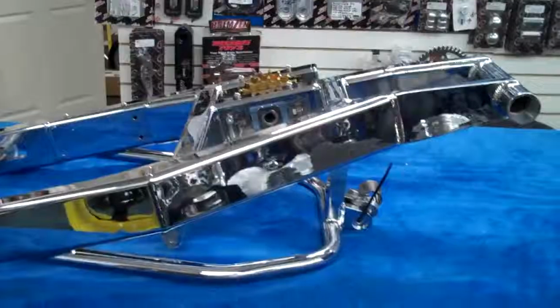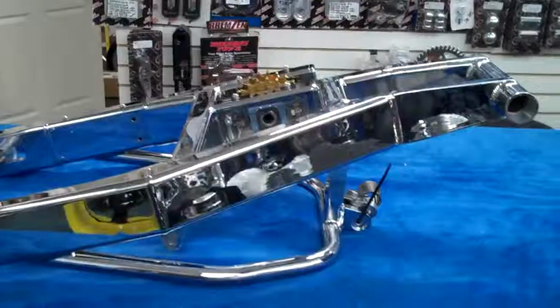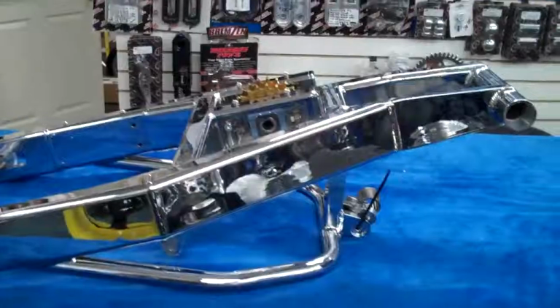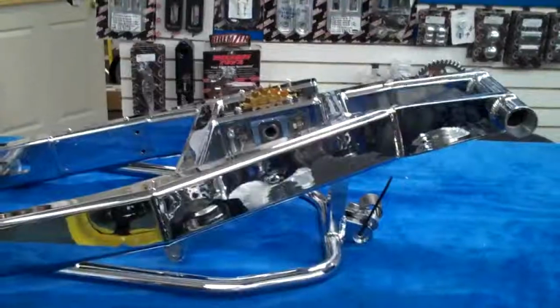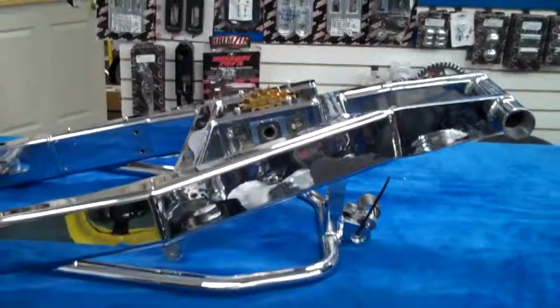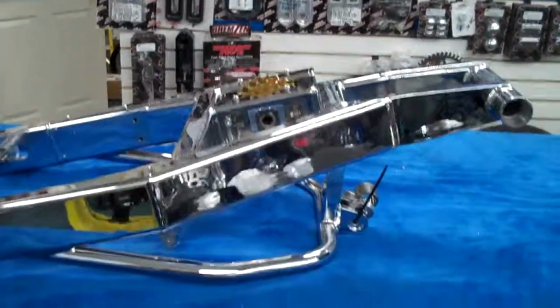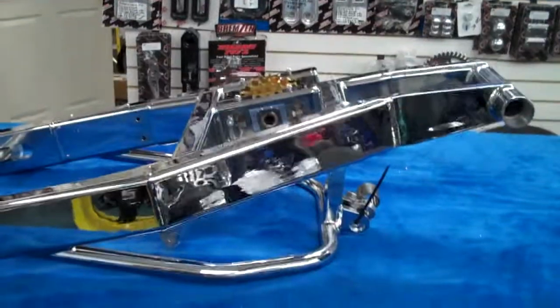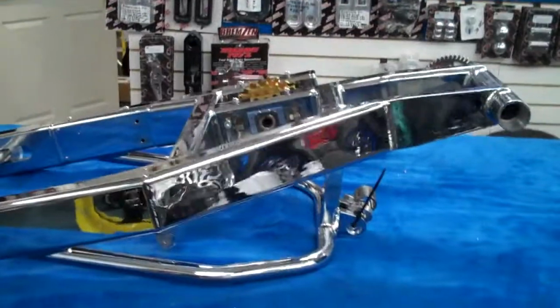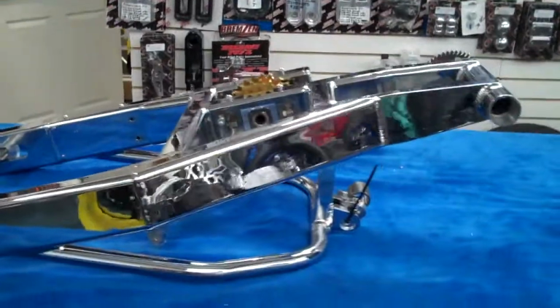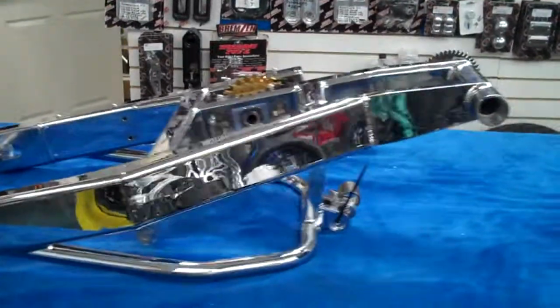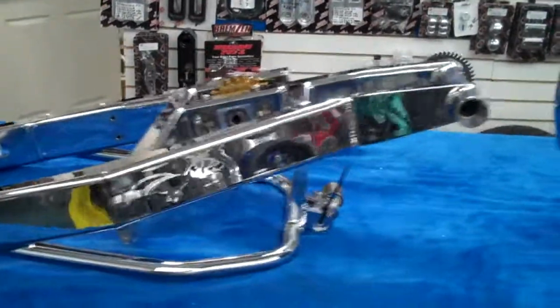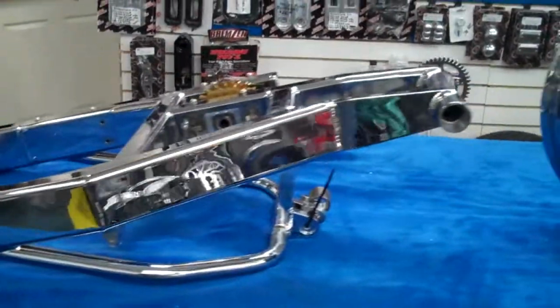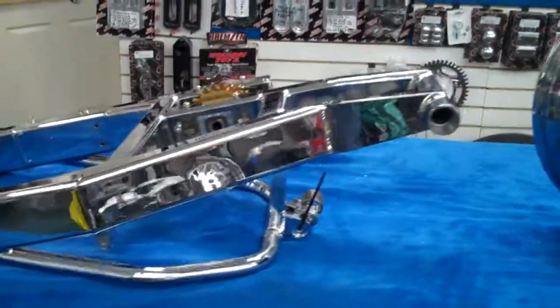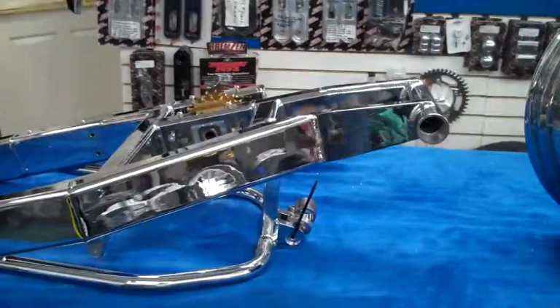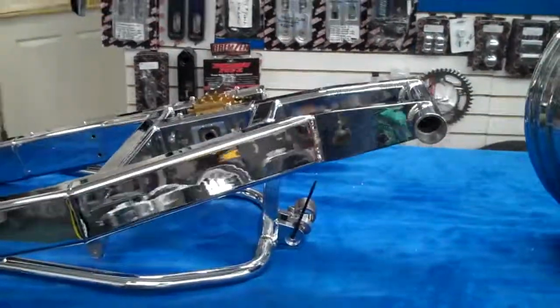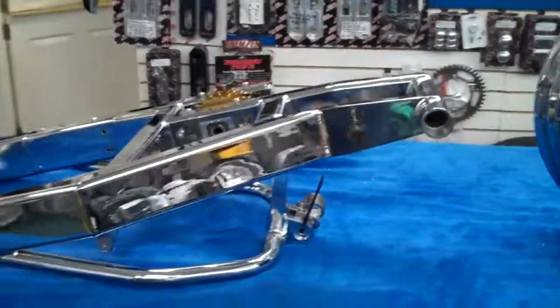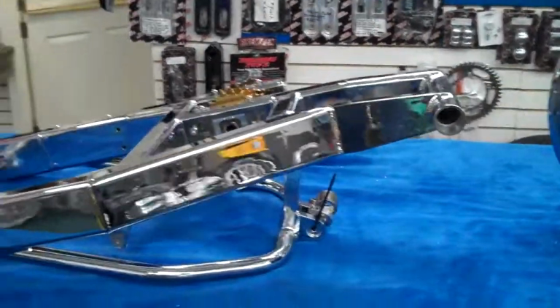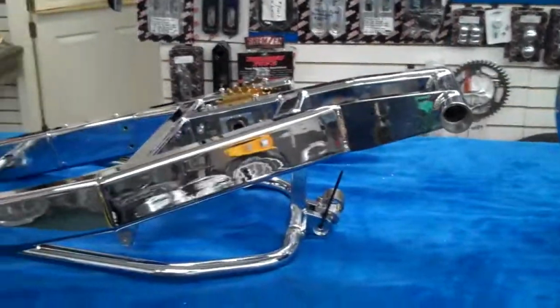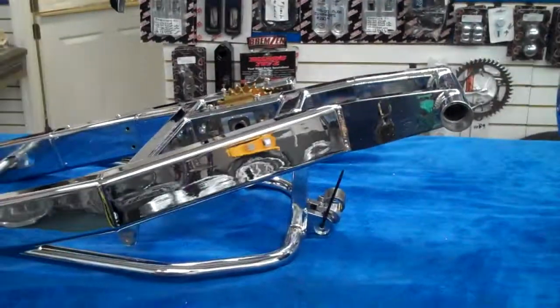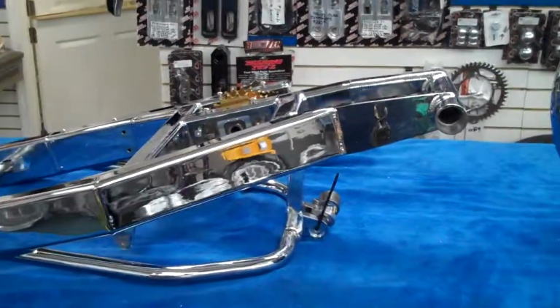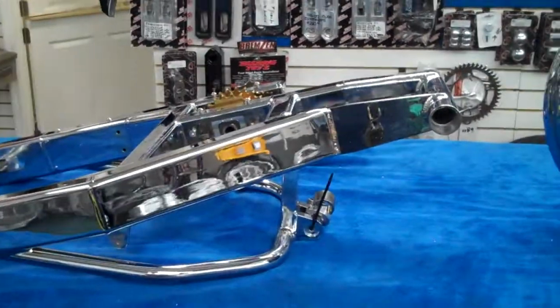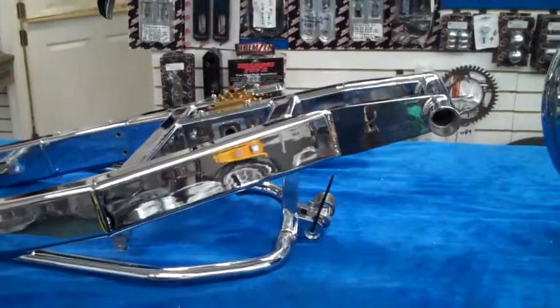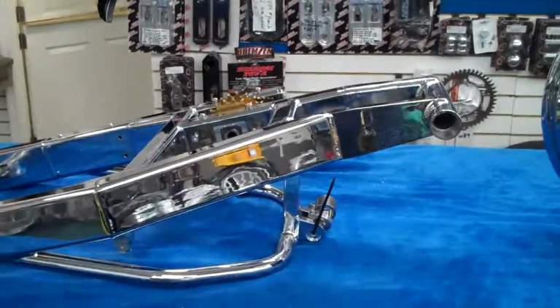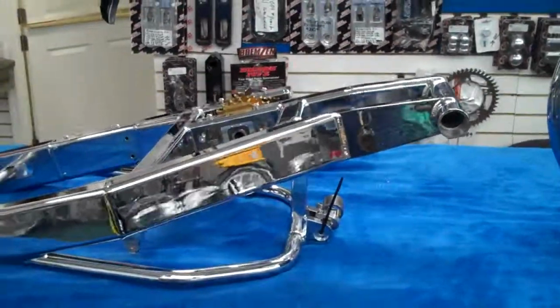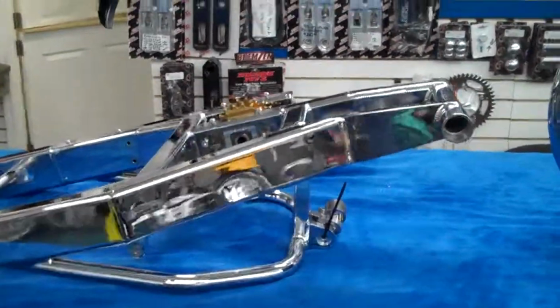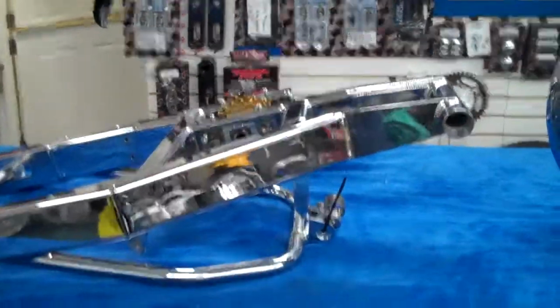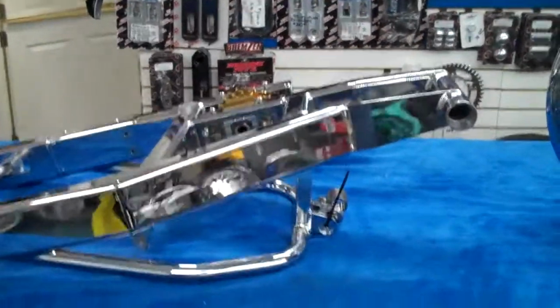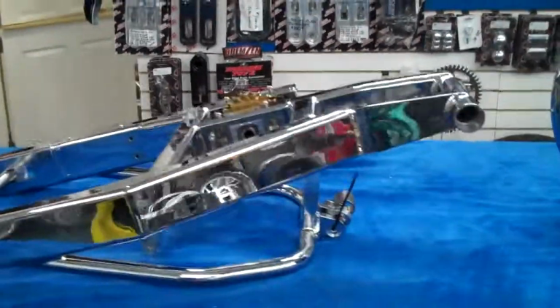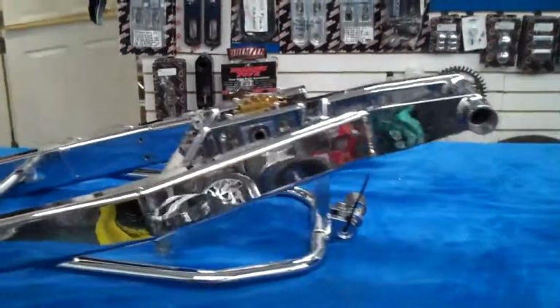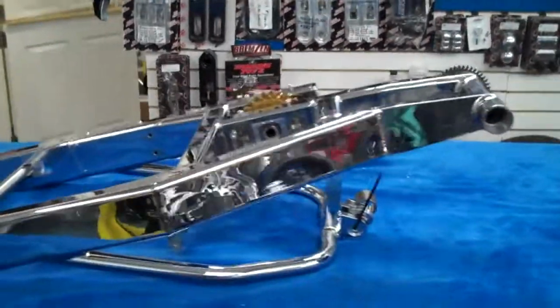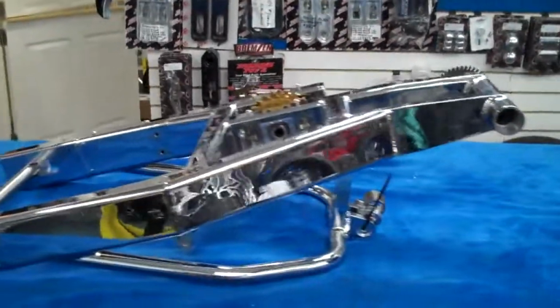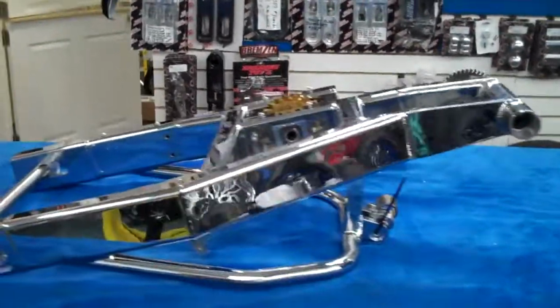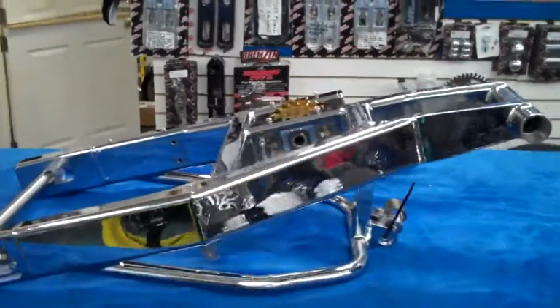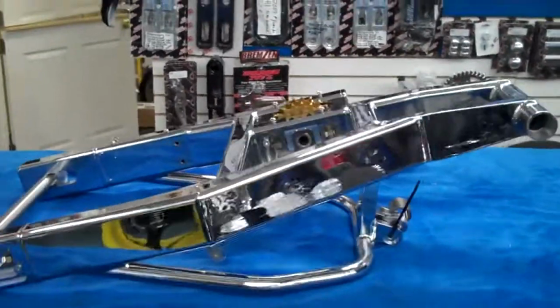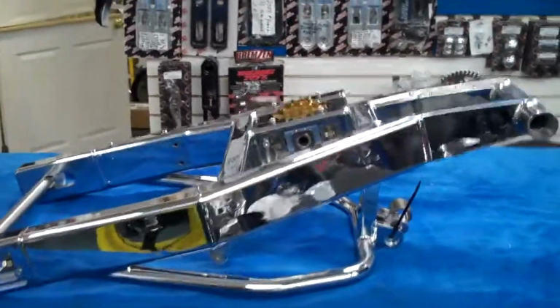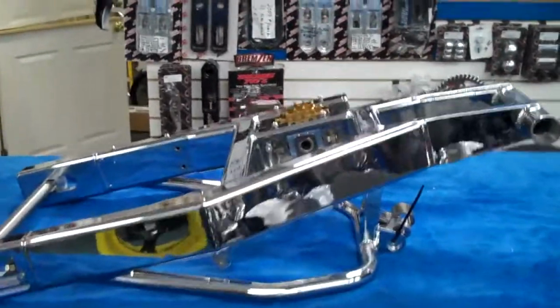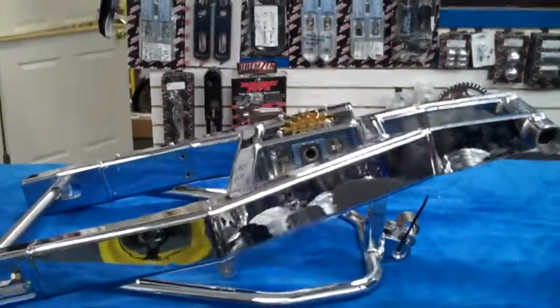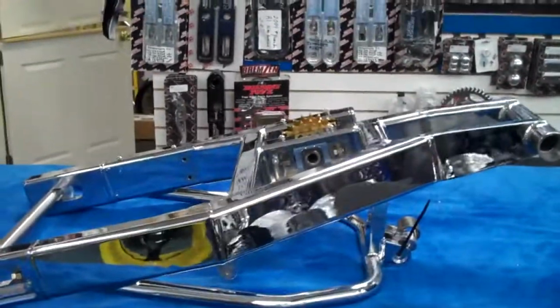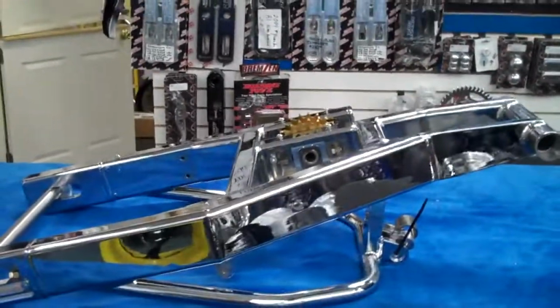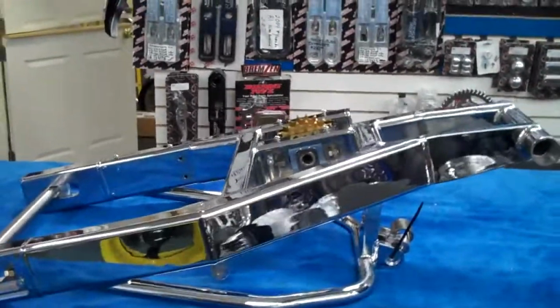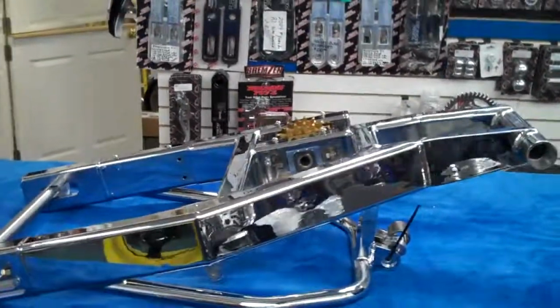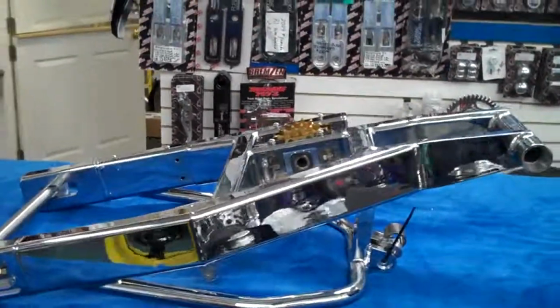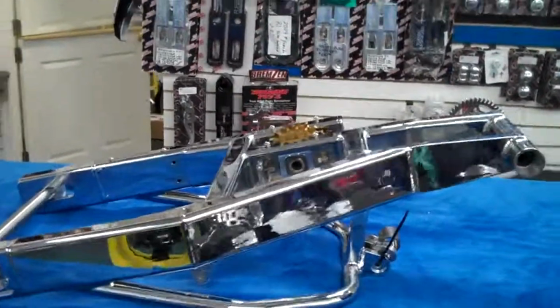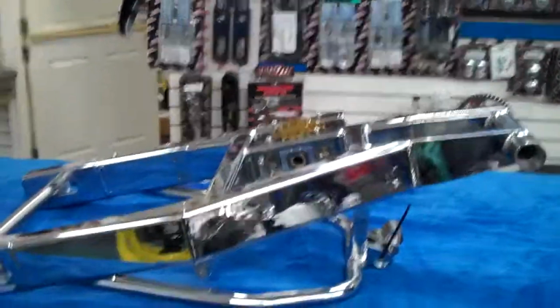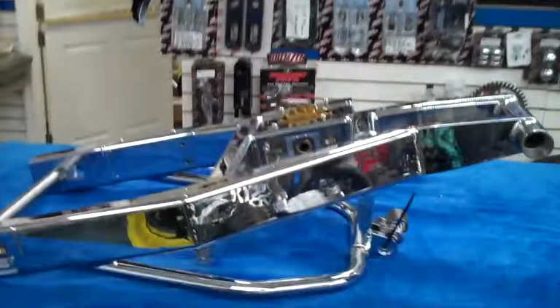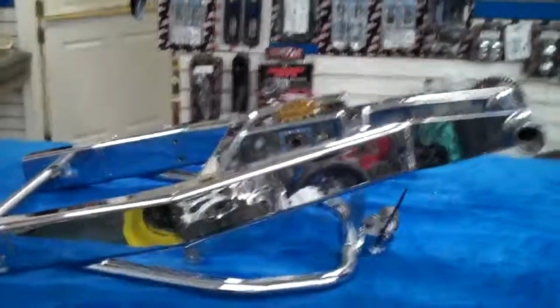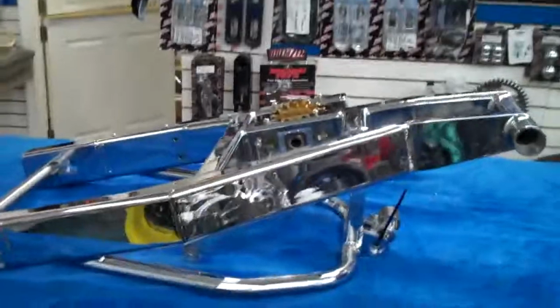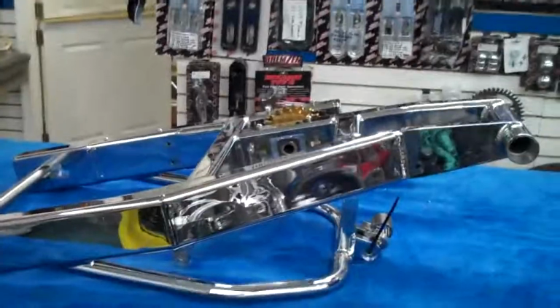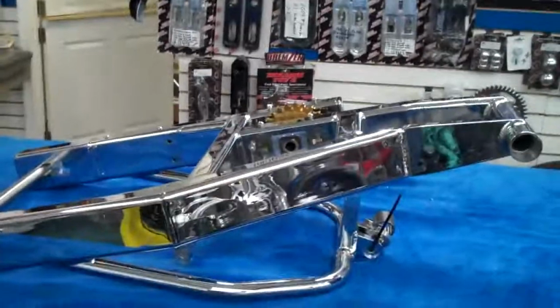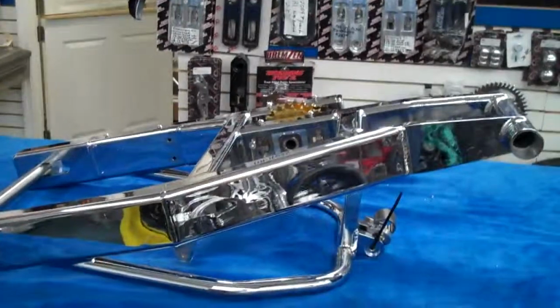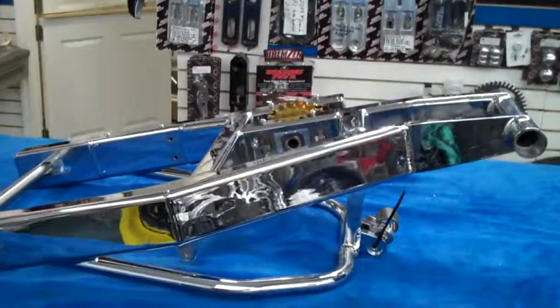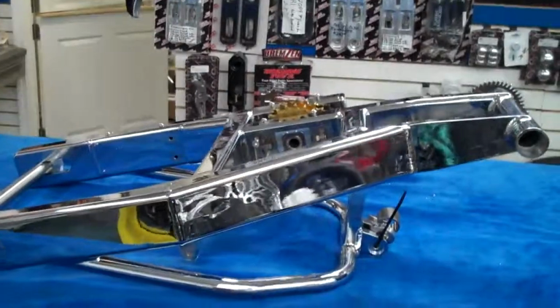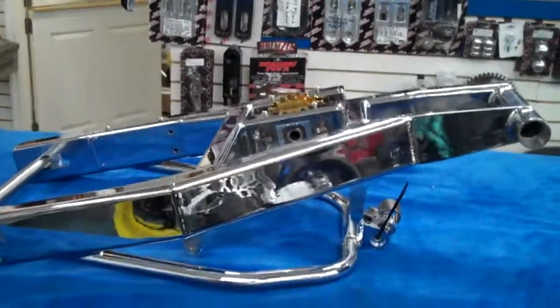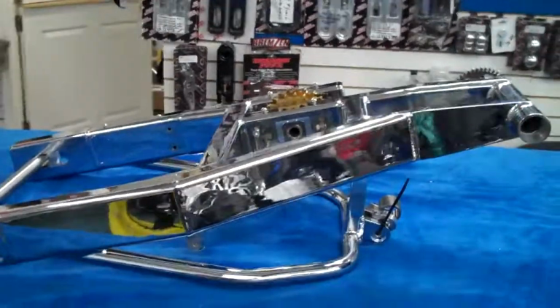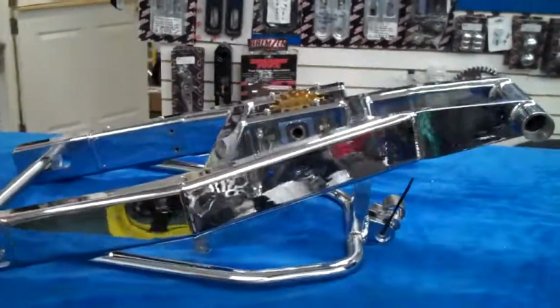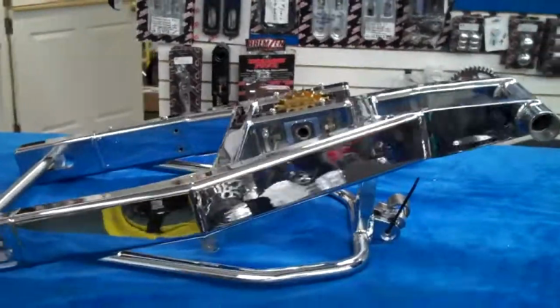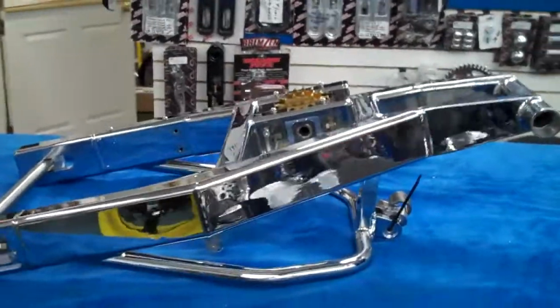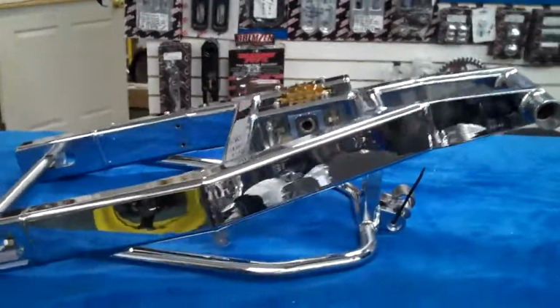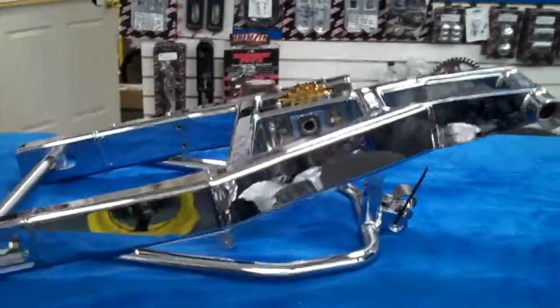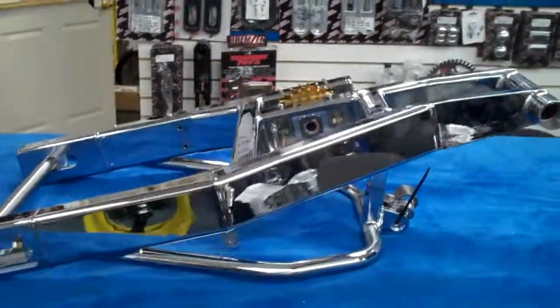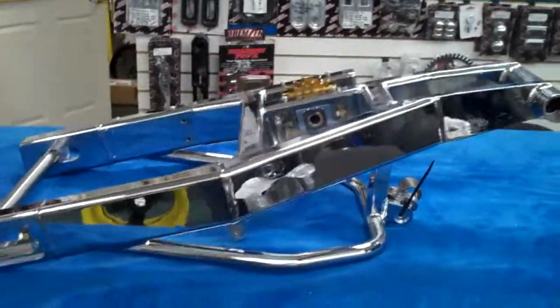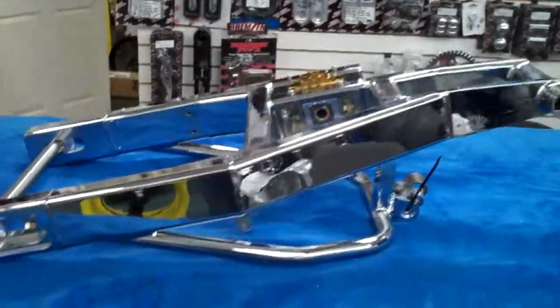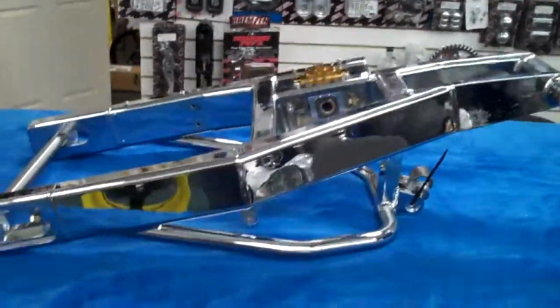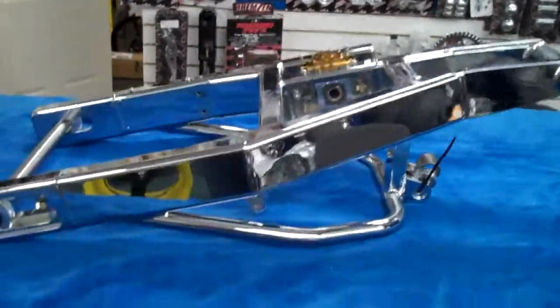All things chrome, we got it going on. Check it out. 2011 R1.